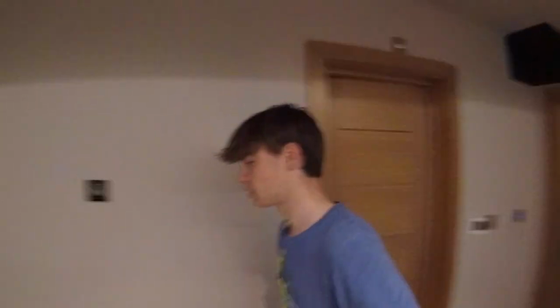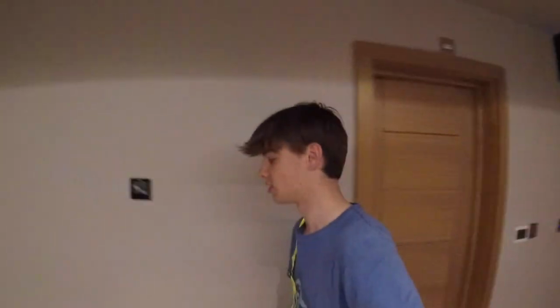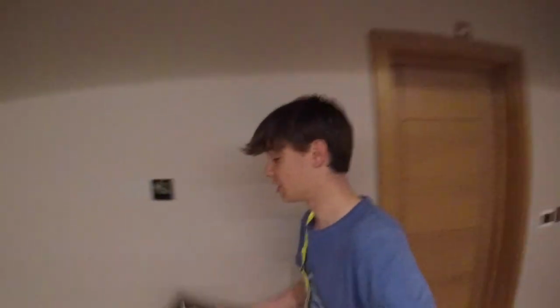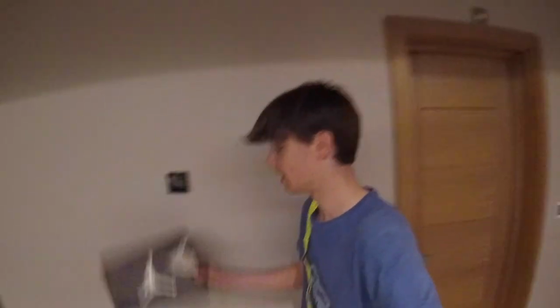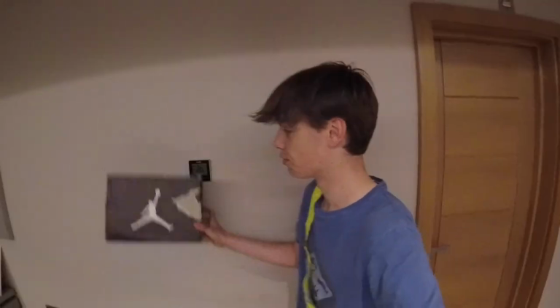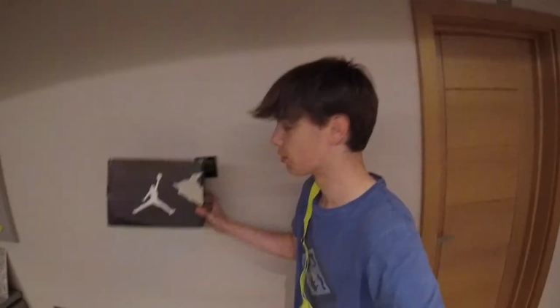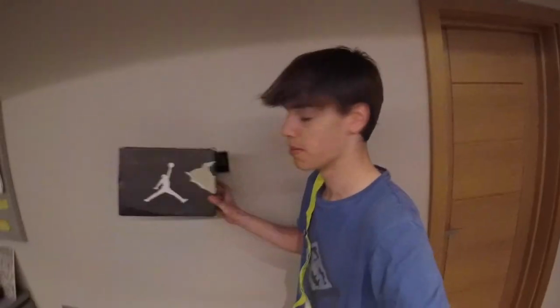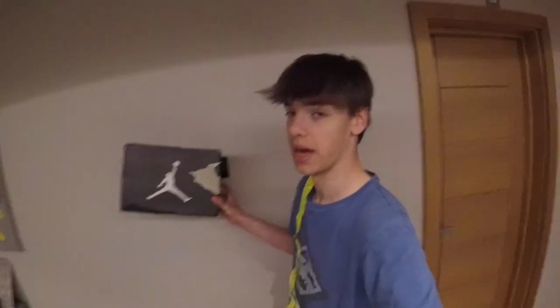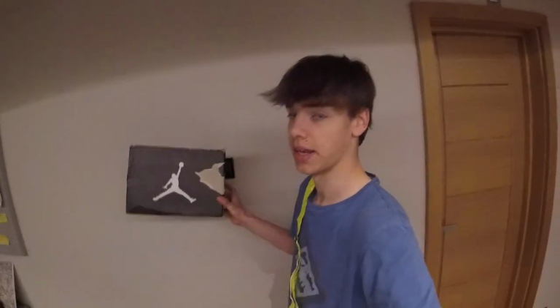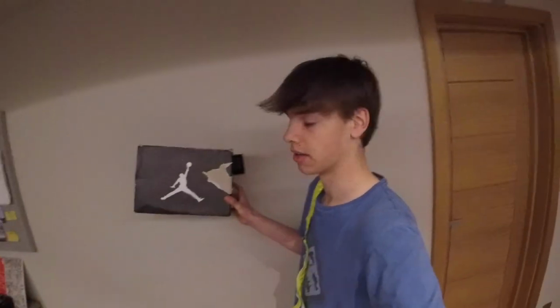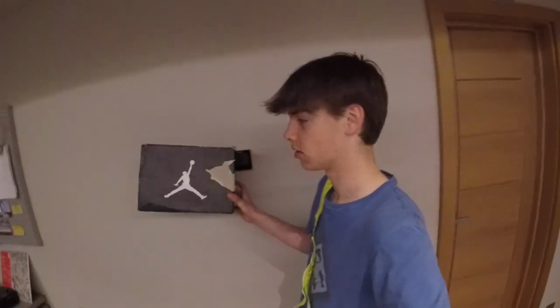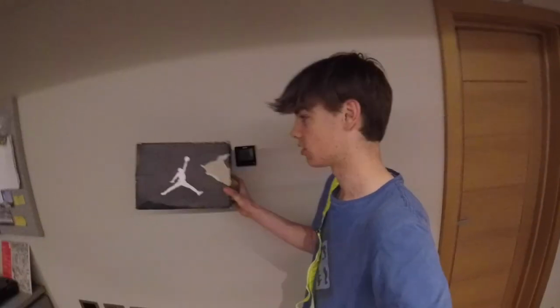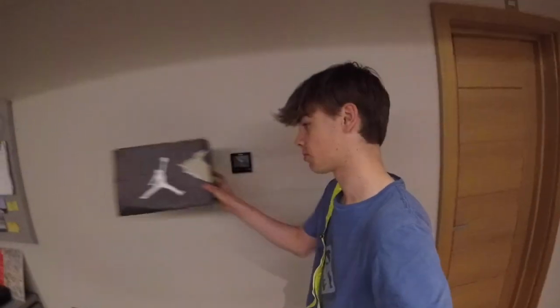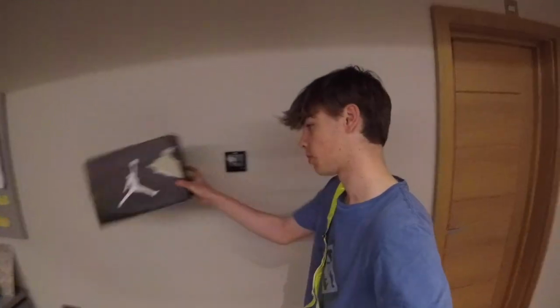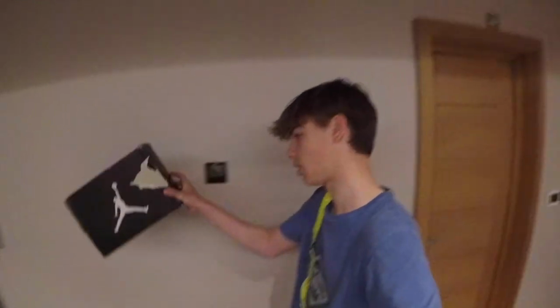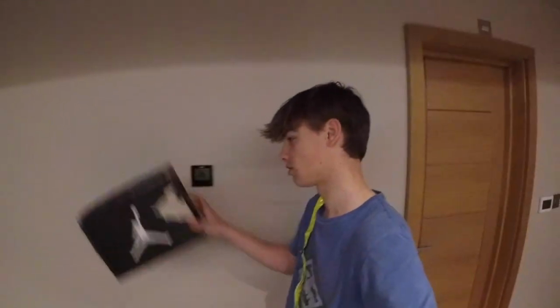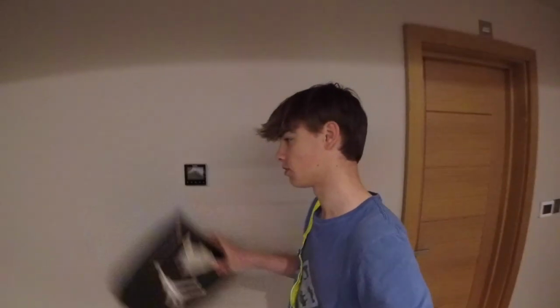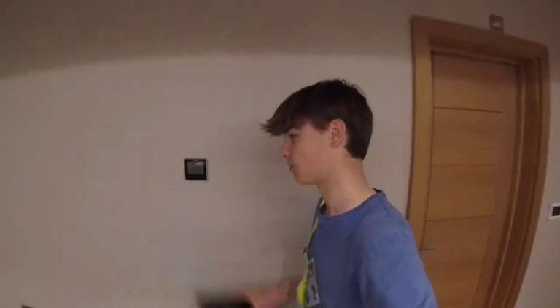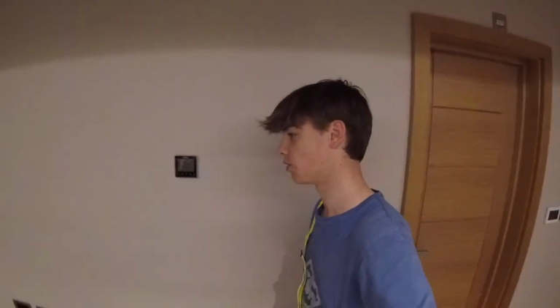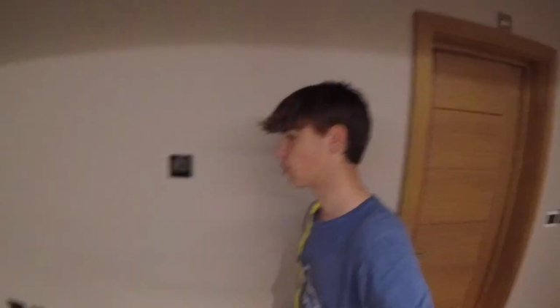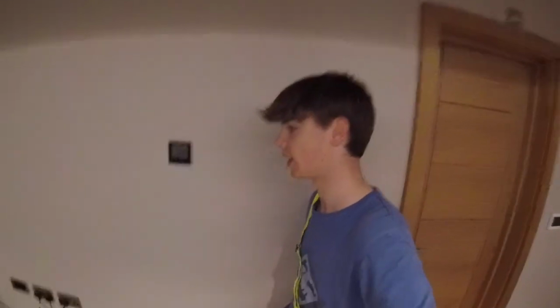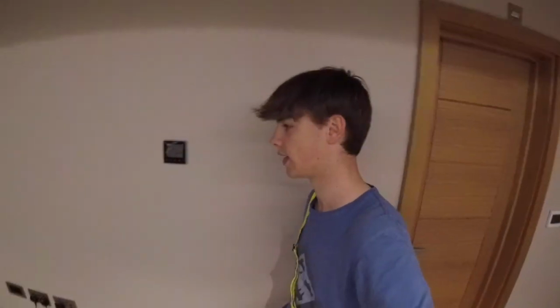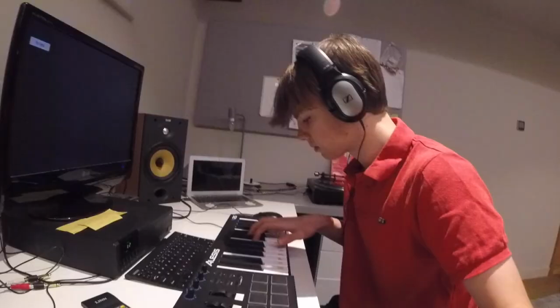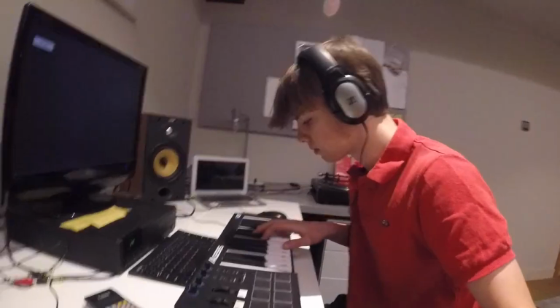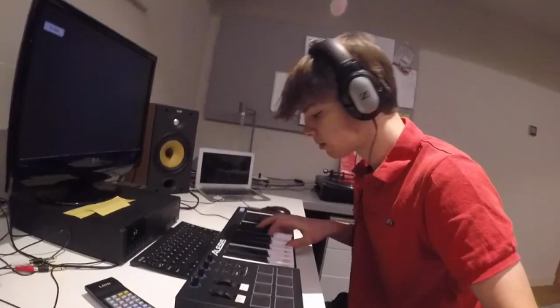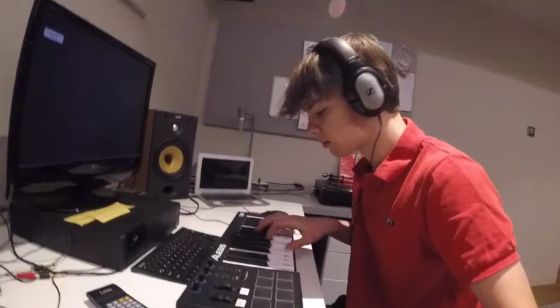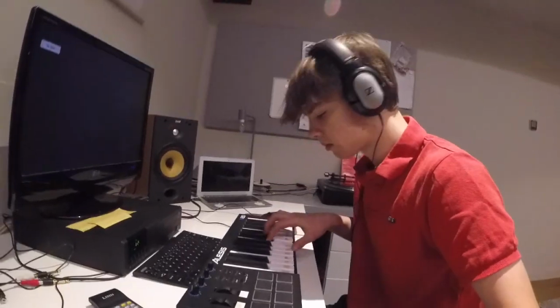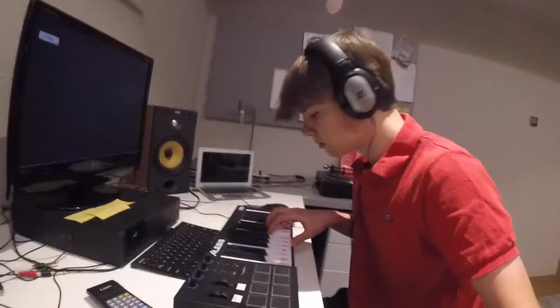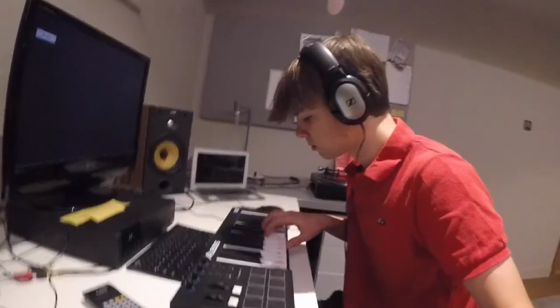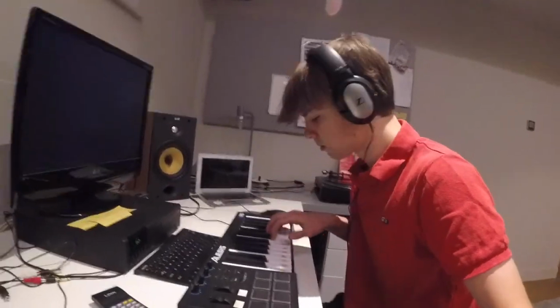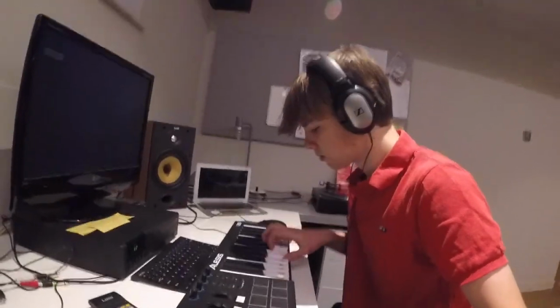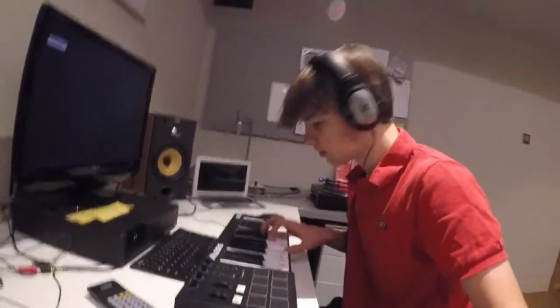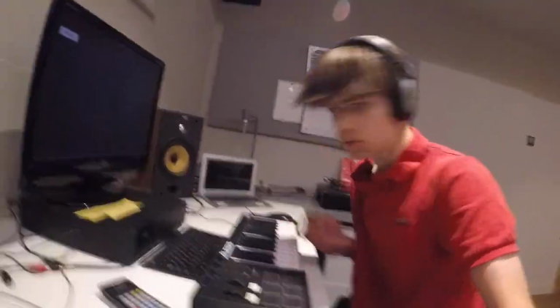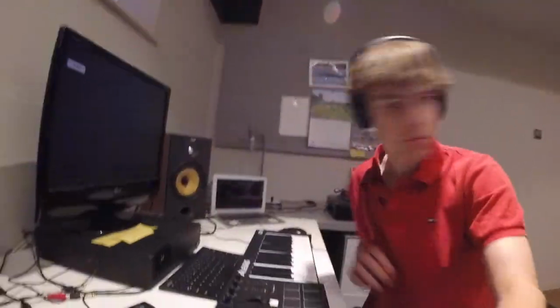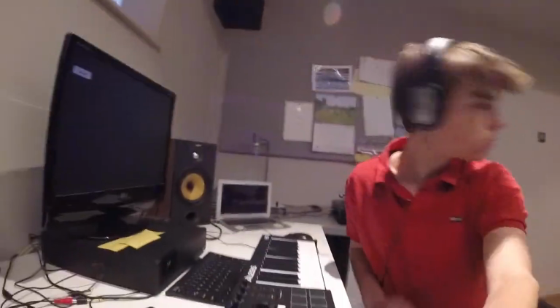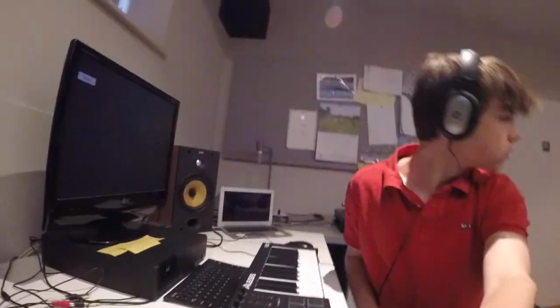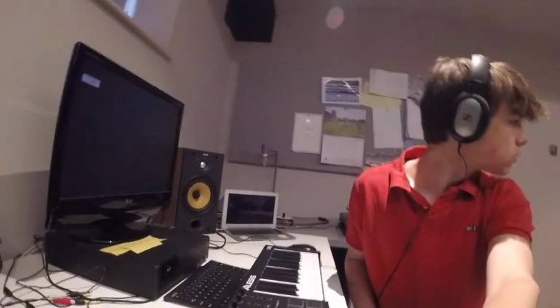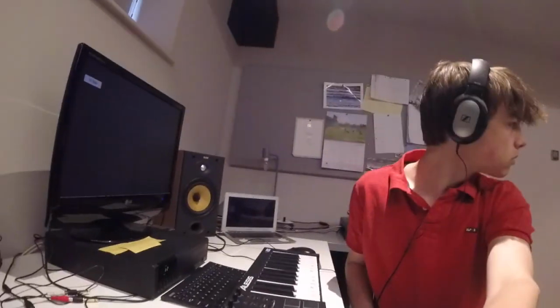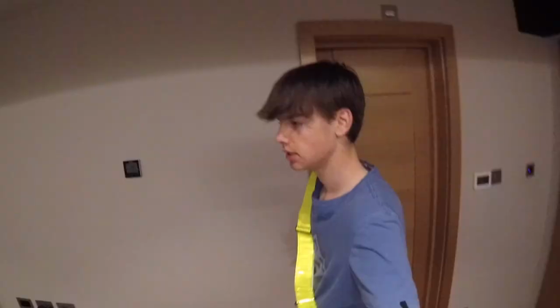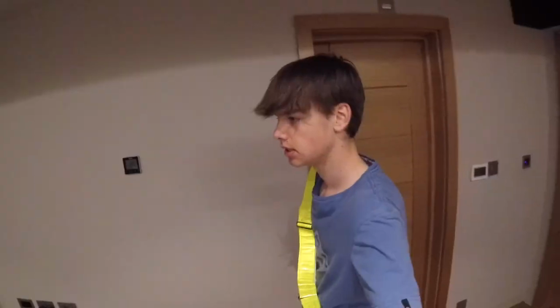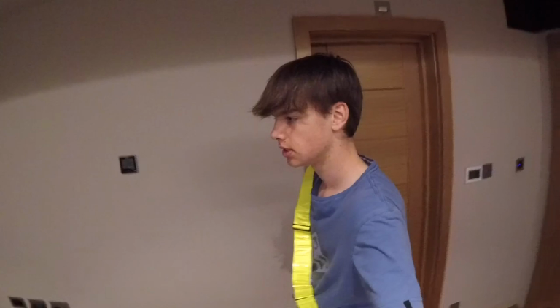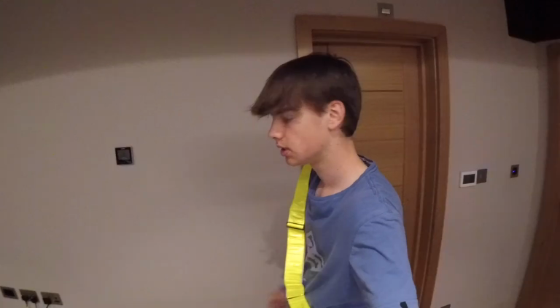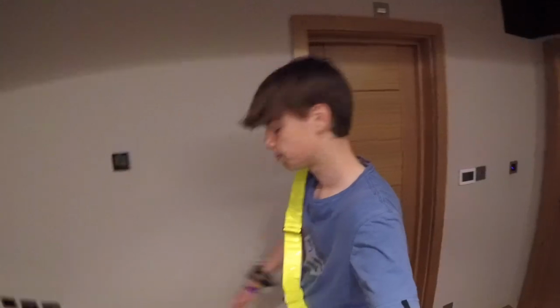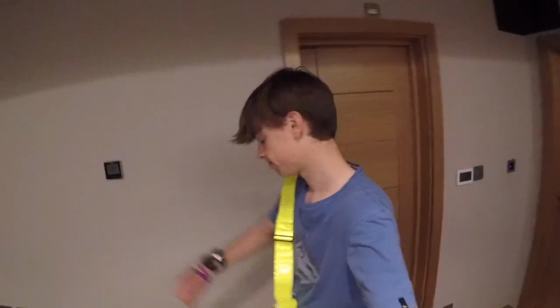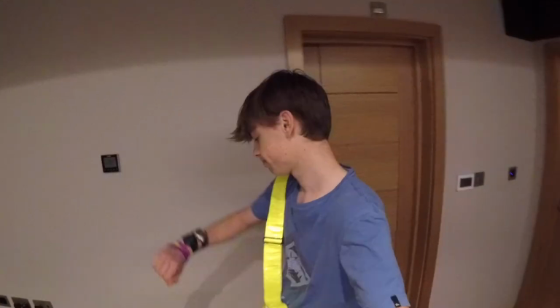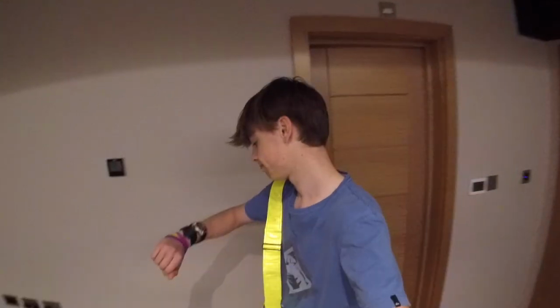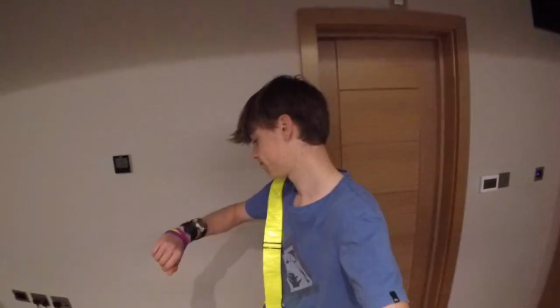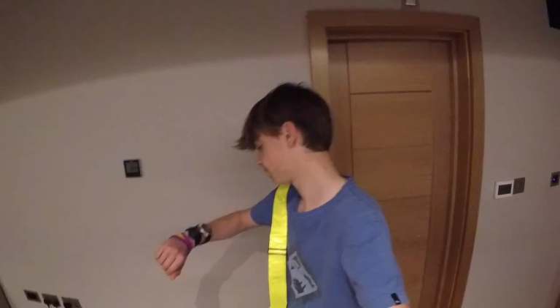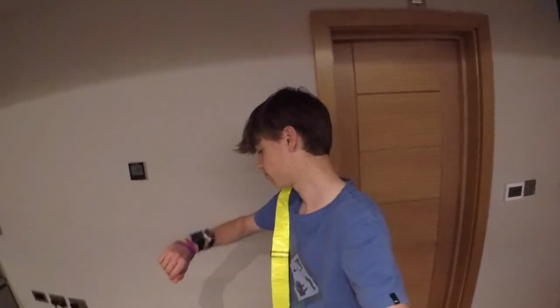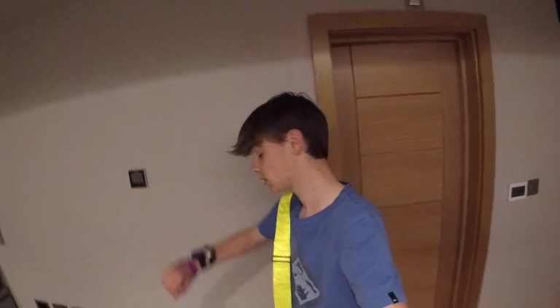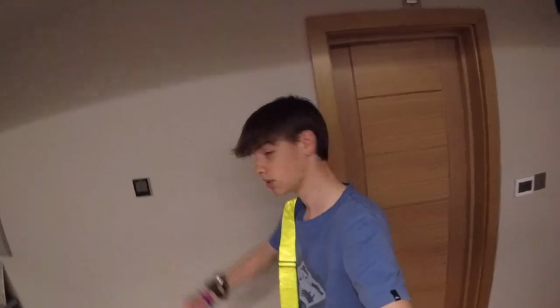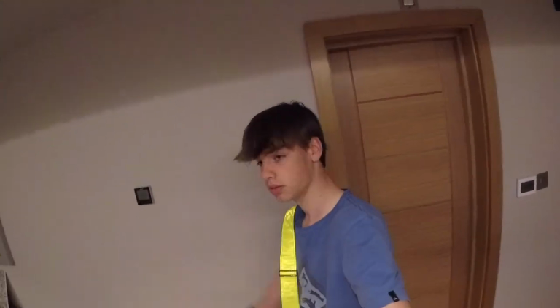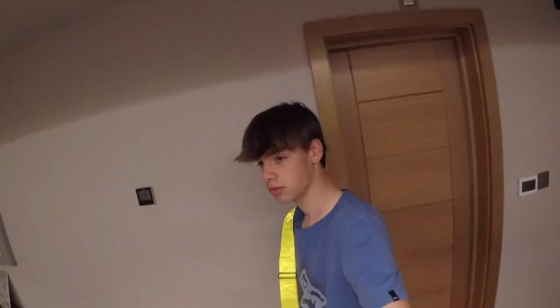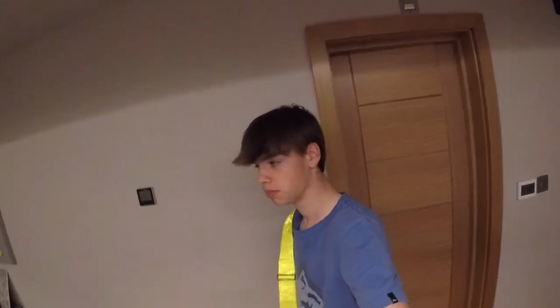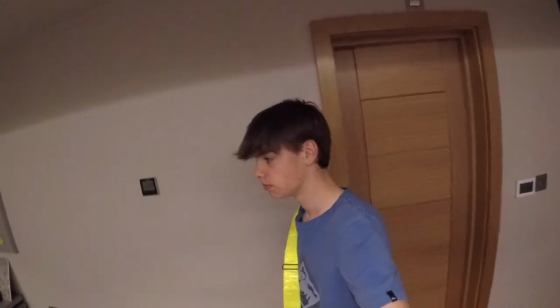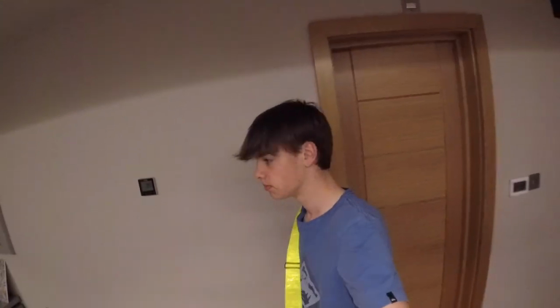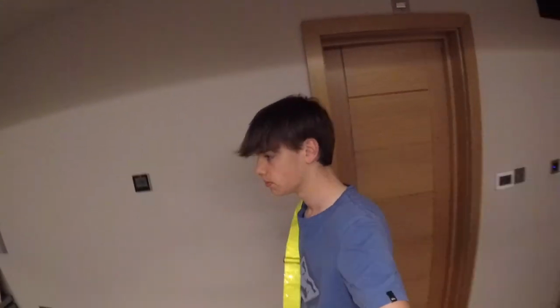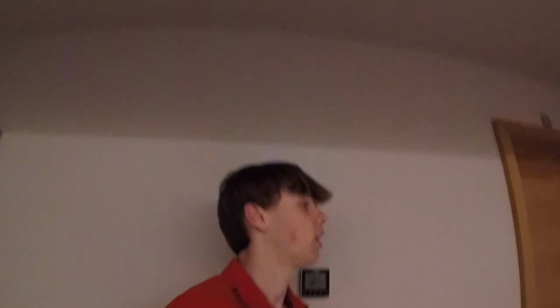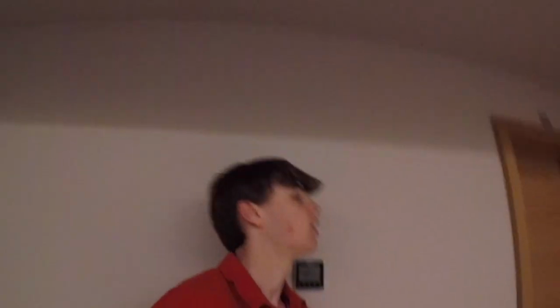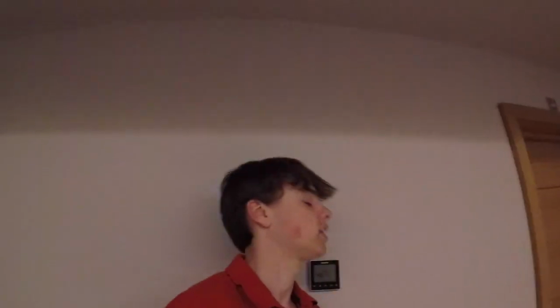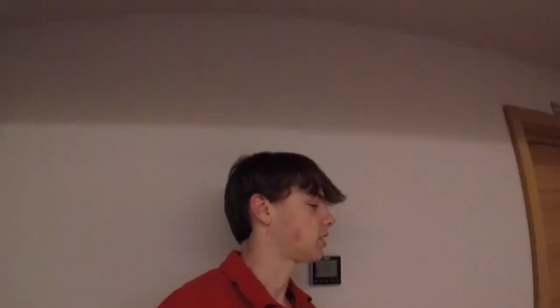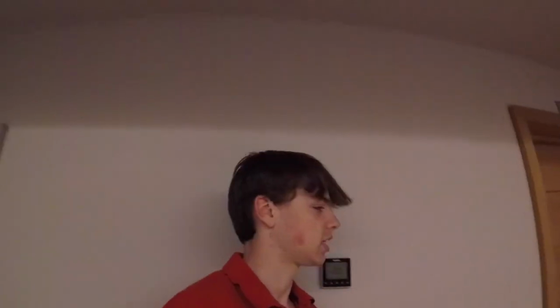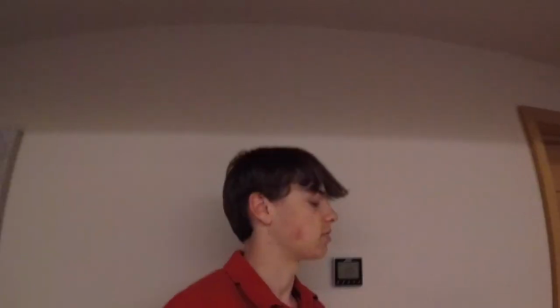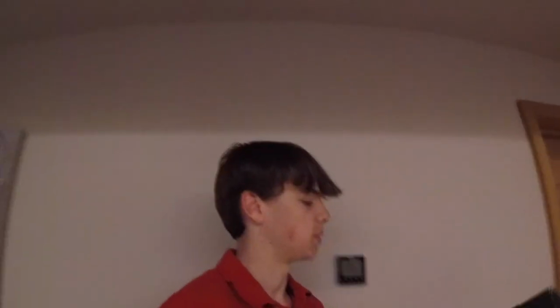It's the delivery man. Got this parcel for you right here. Oh yeah, thanks mate.